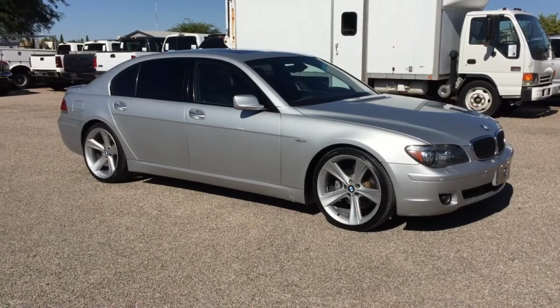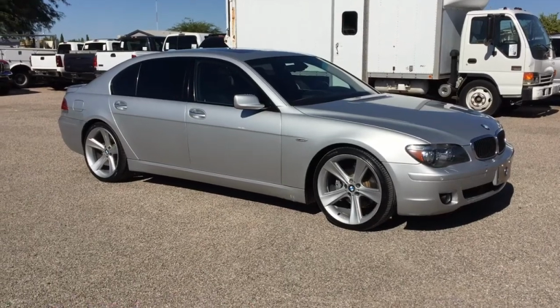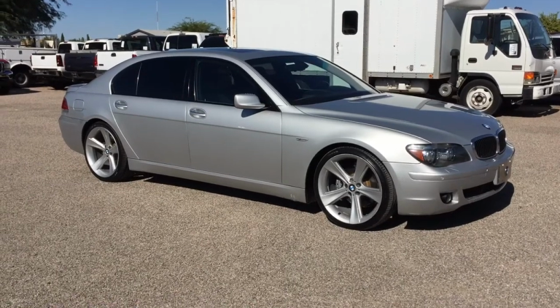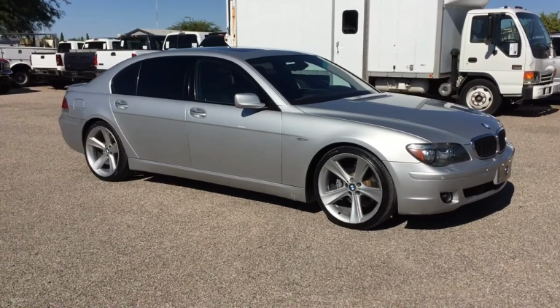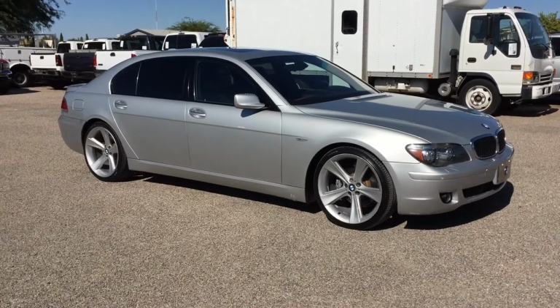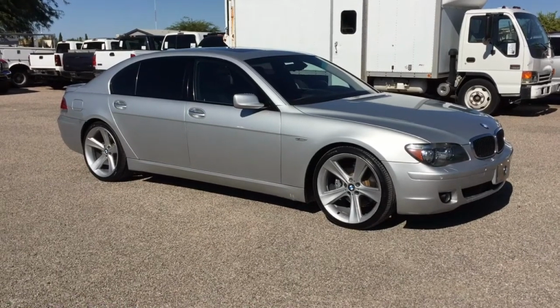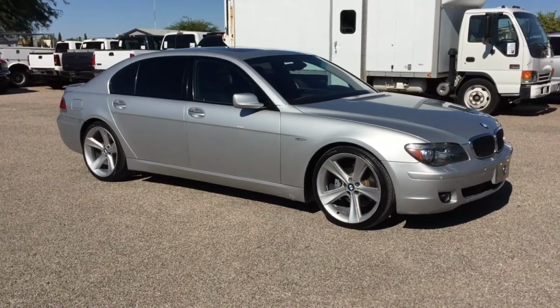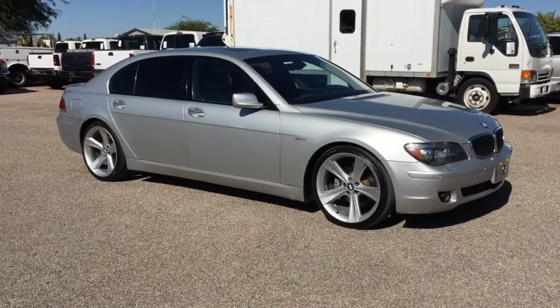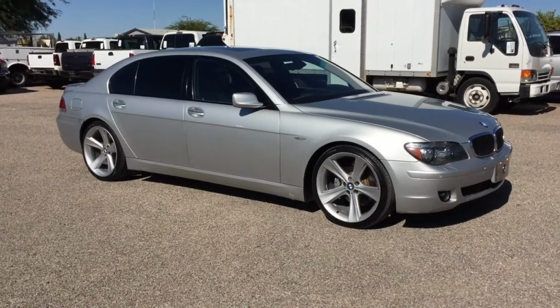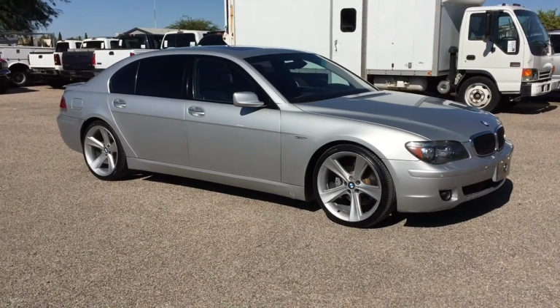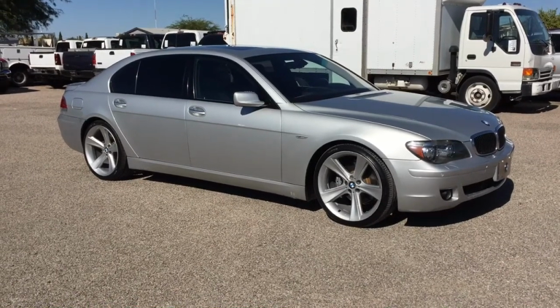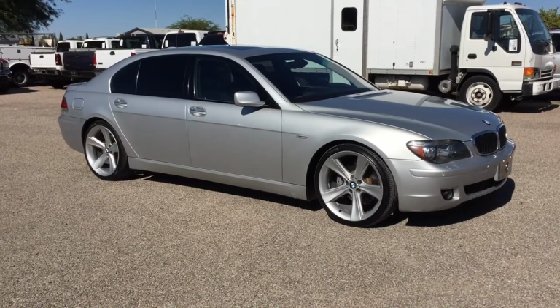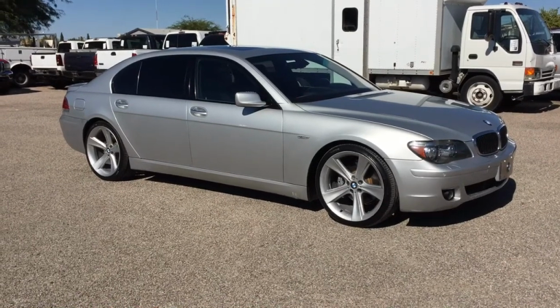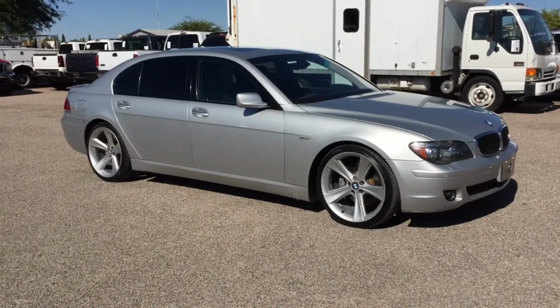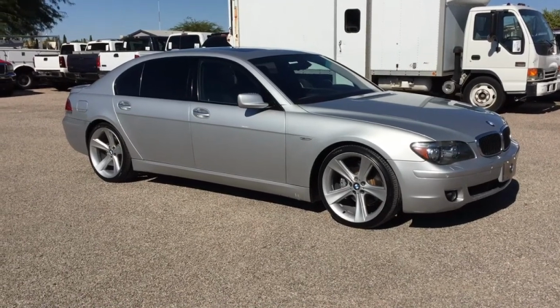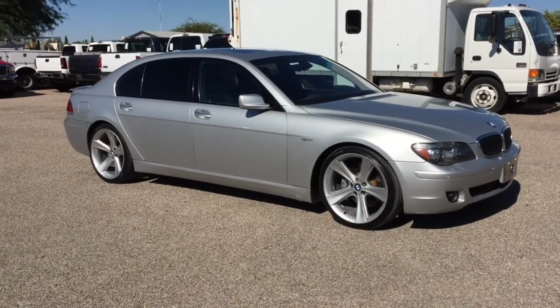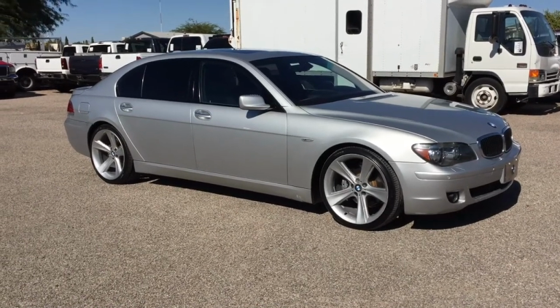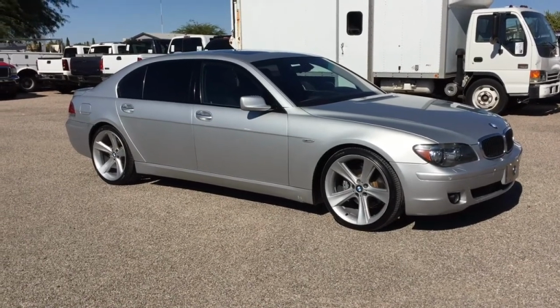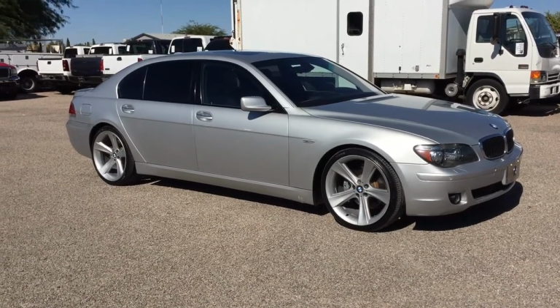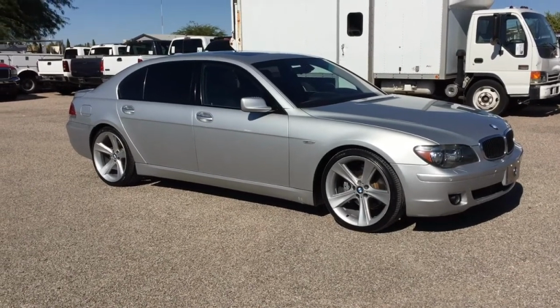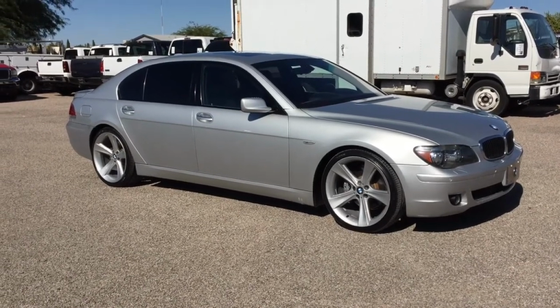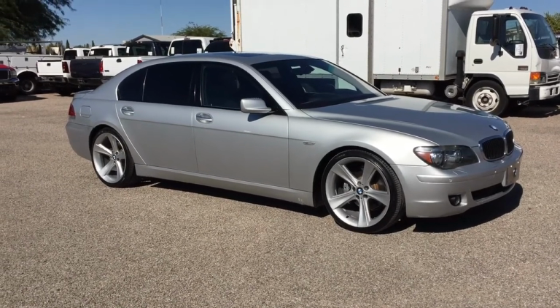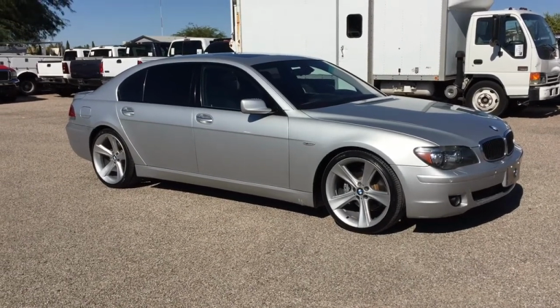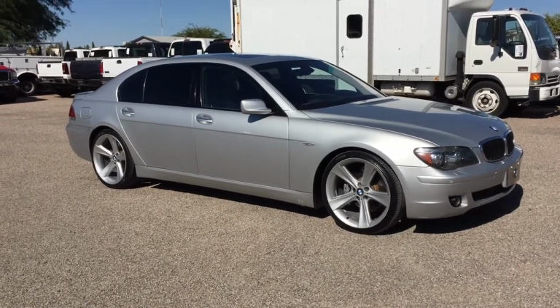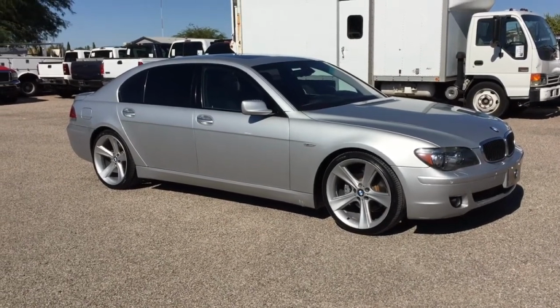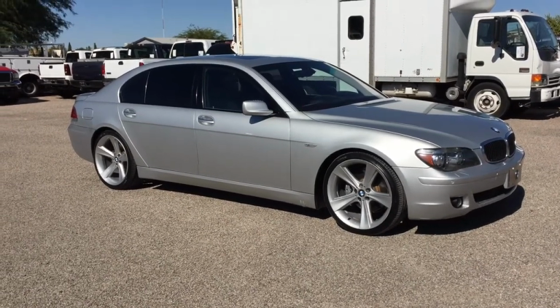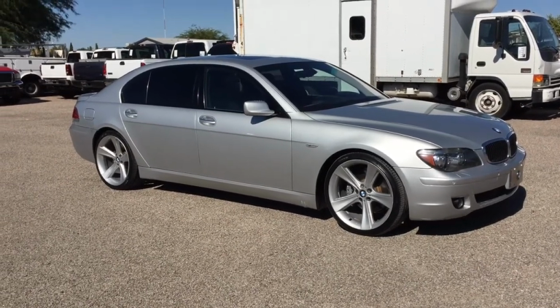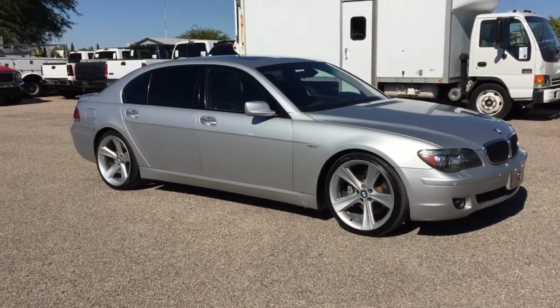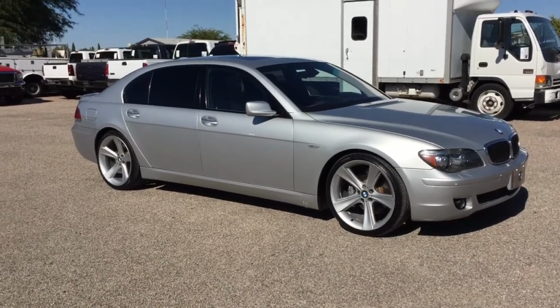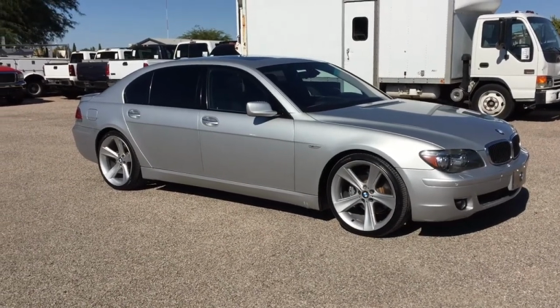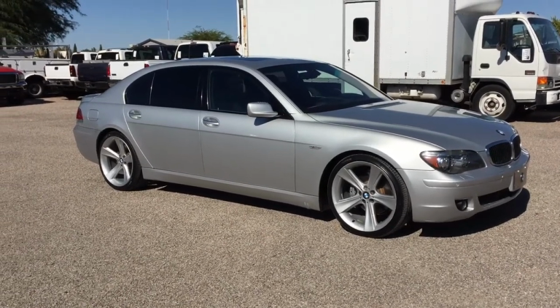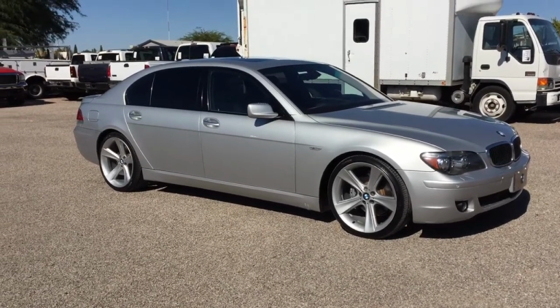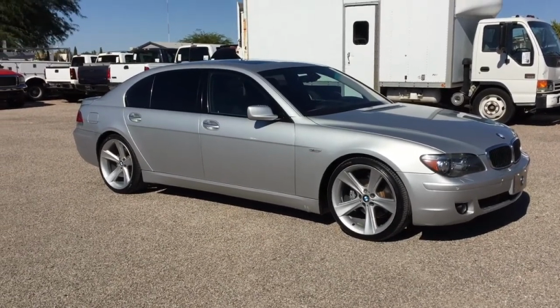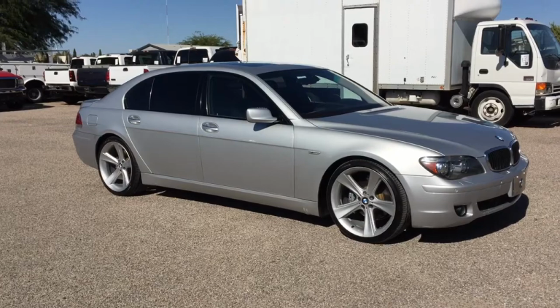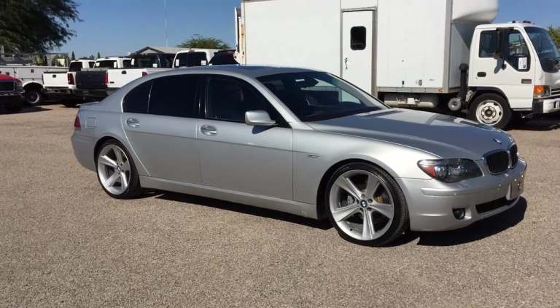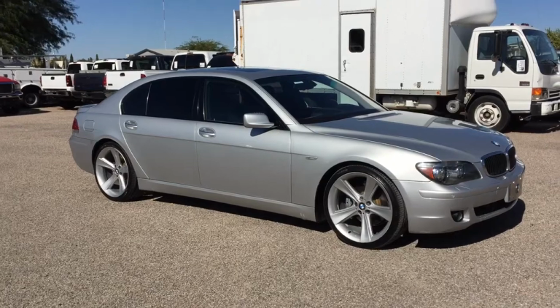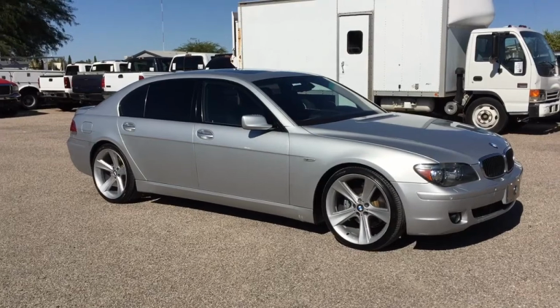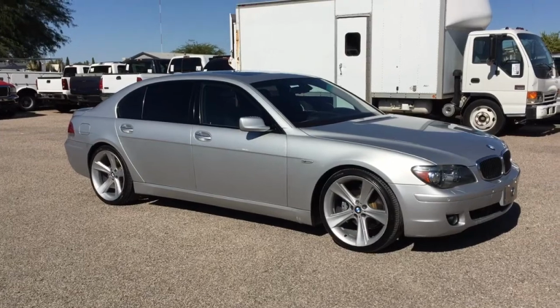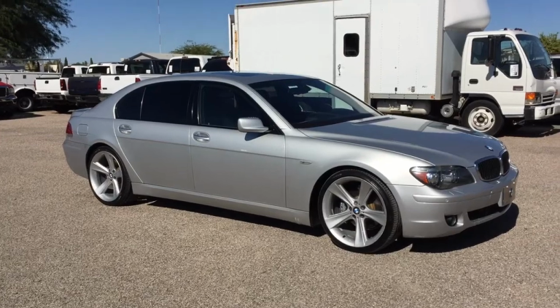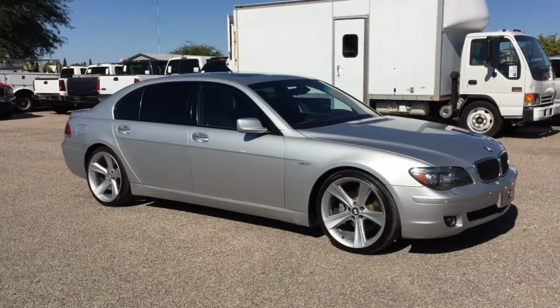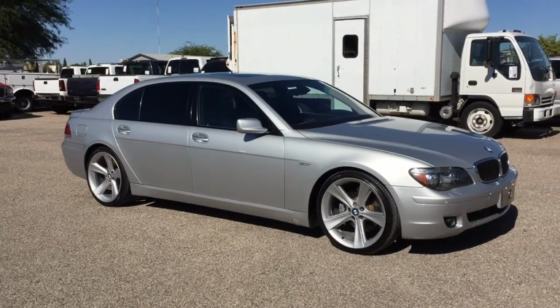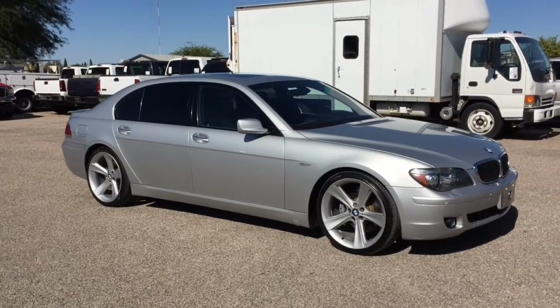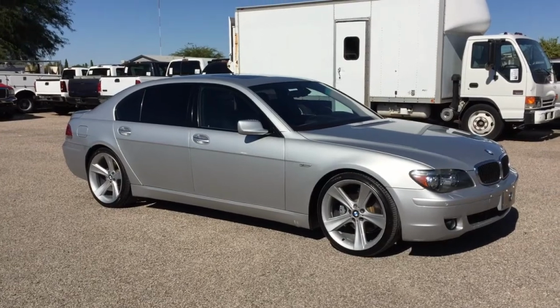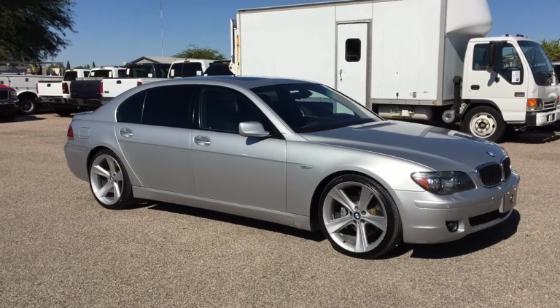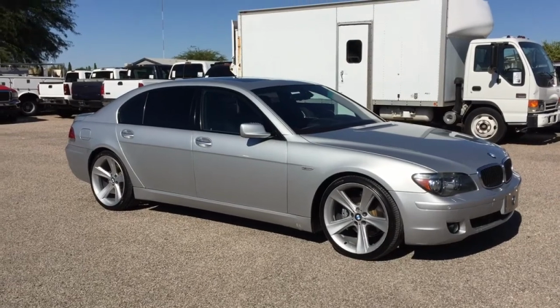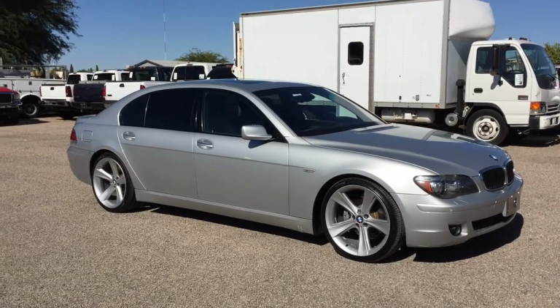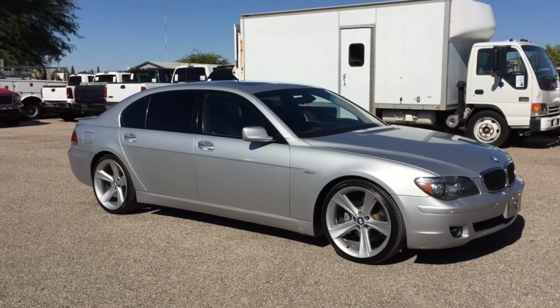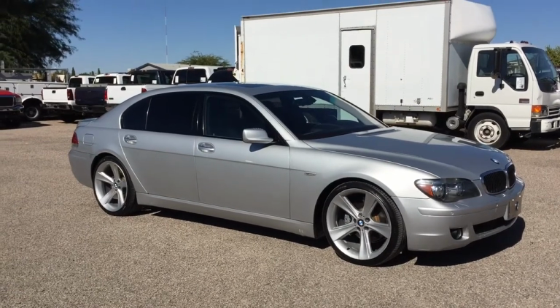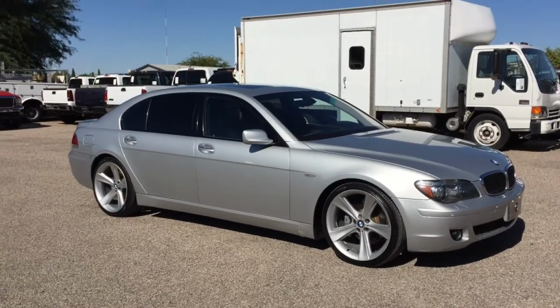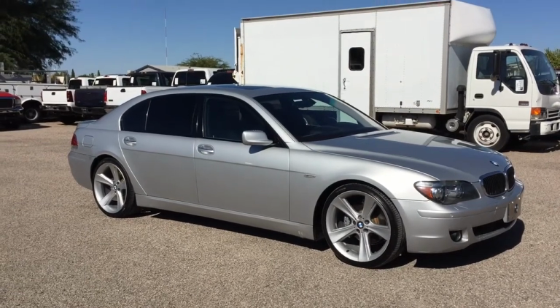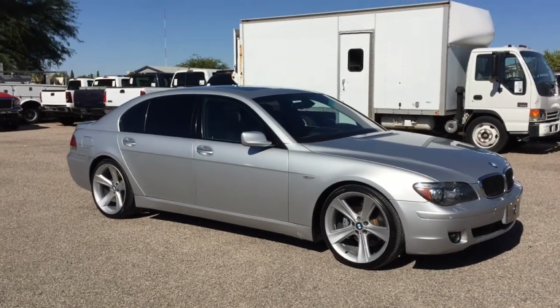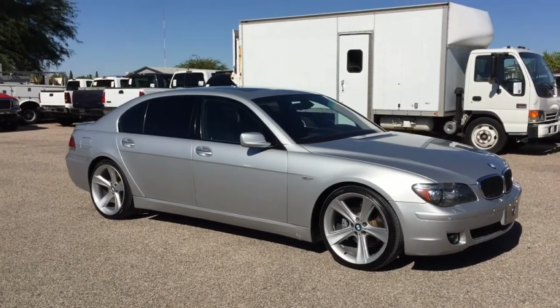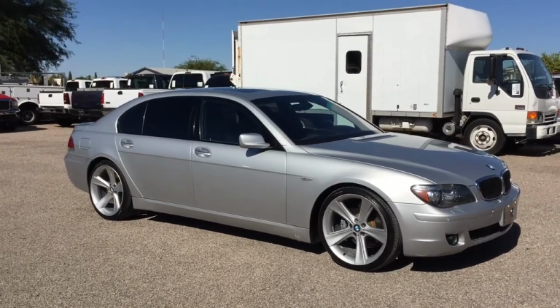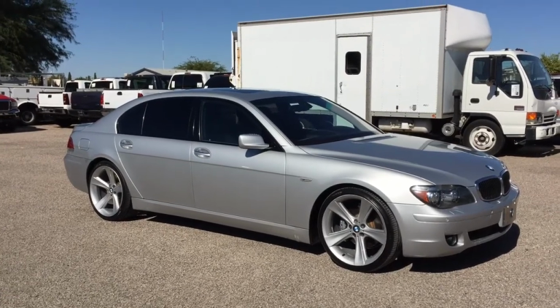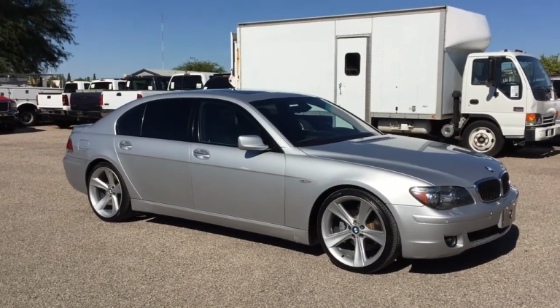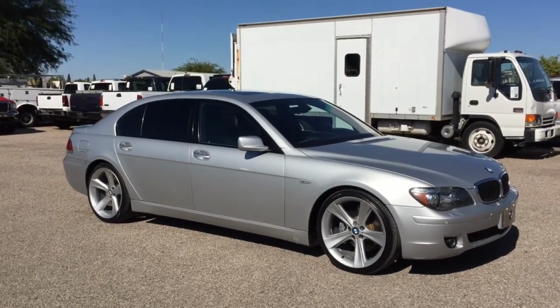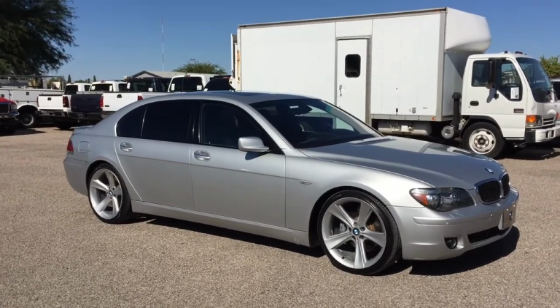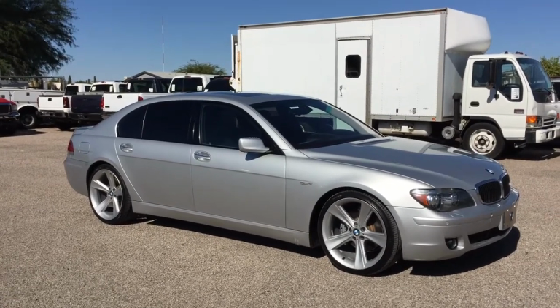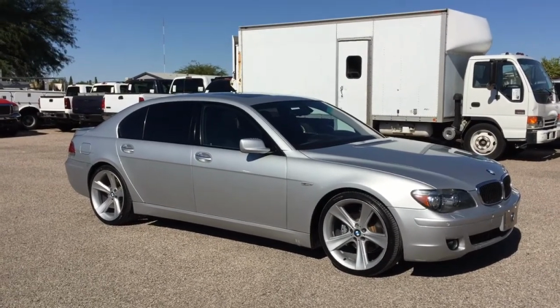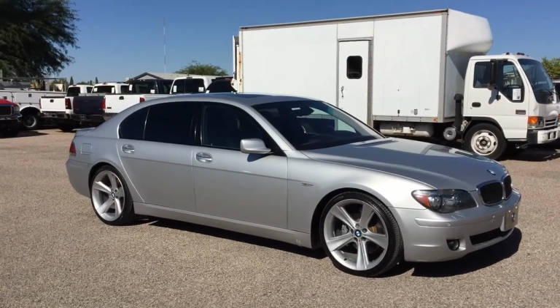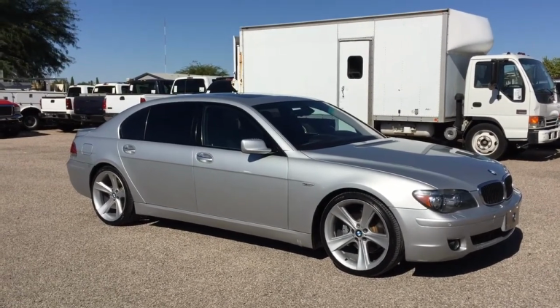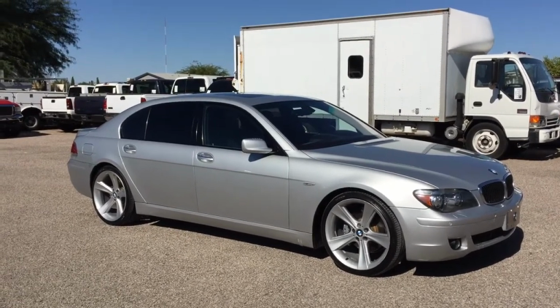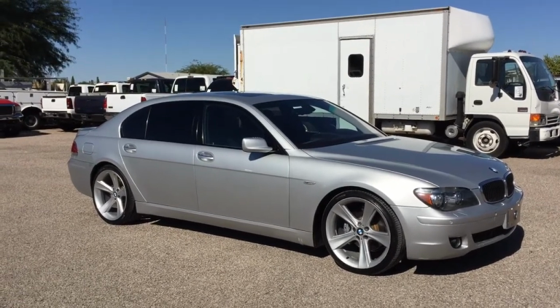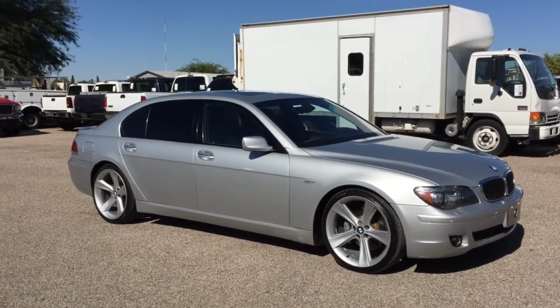This is Roger with Wheel Kinetics in Tucson, Arizona. We're selling this car — it is a 2006 BMW 750 Li.